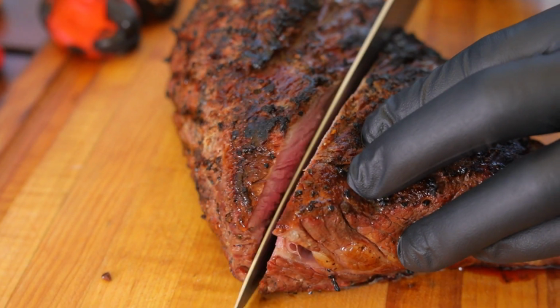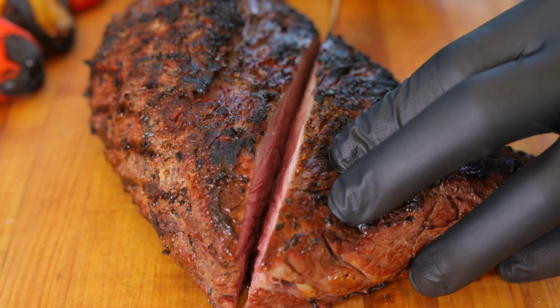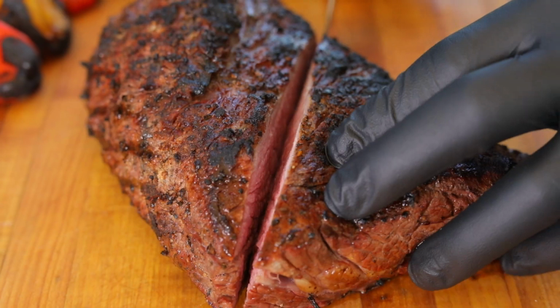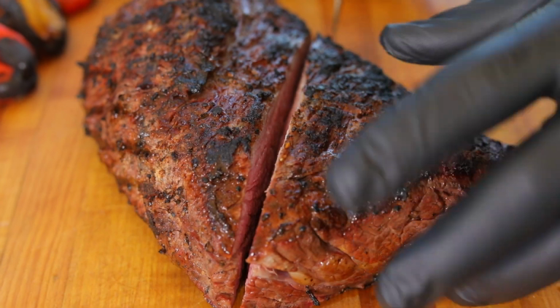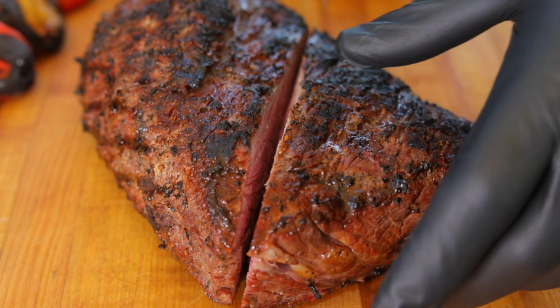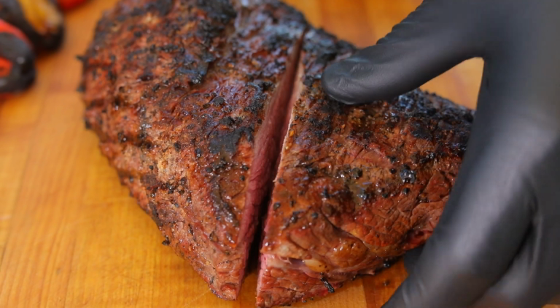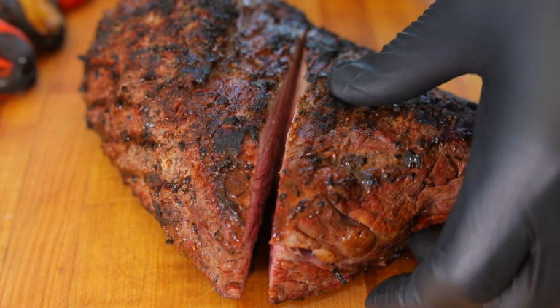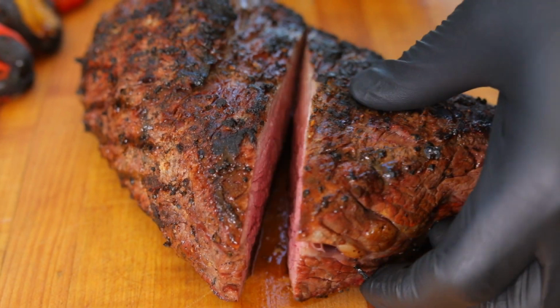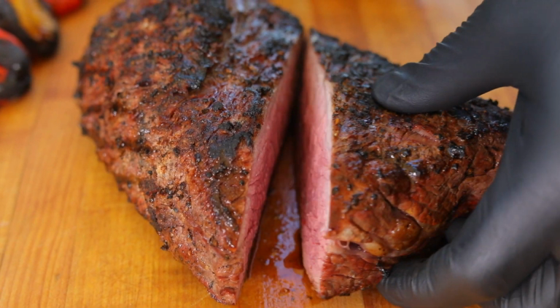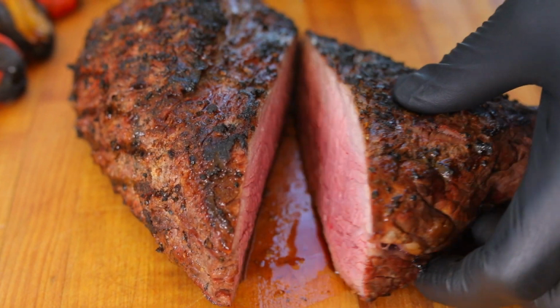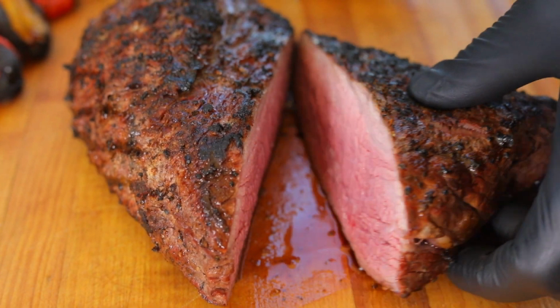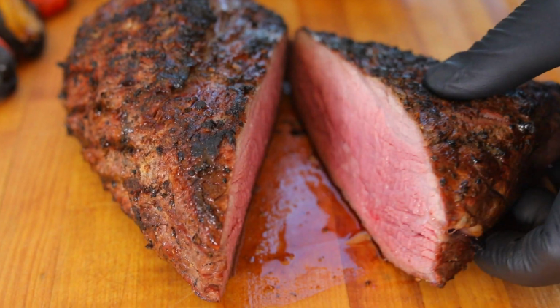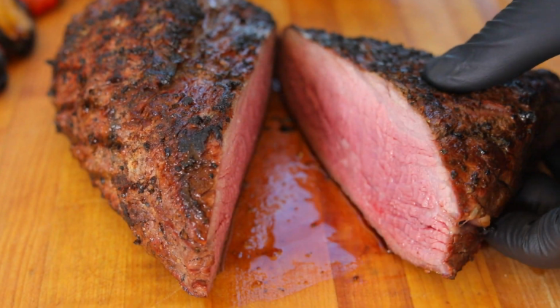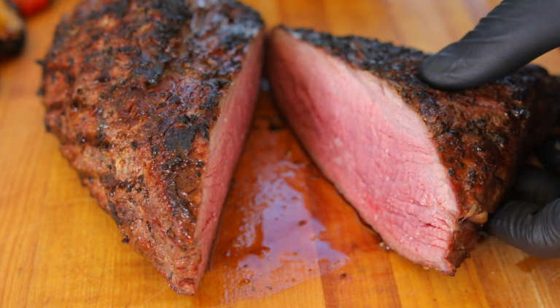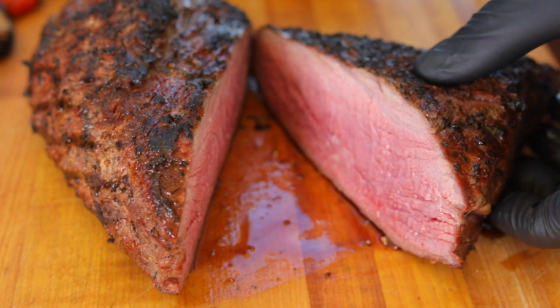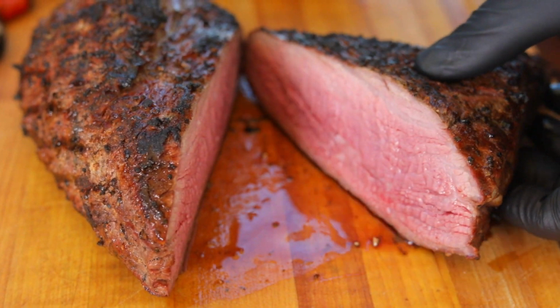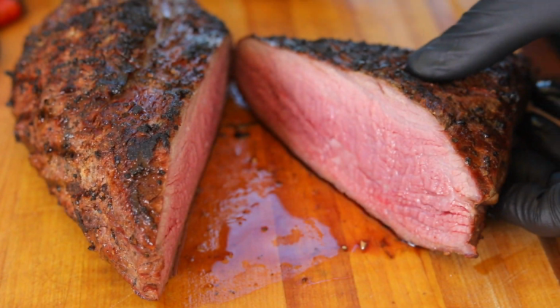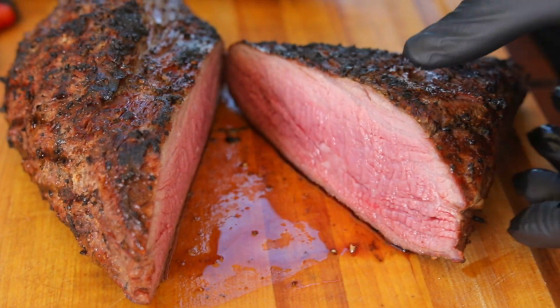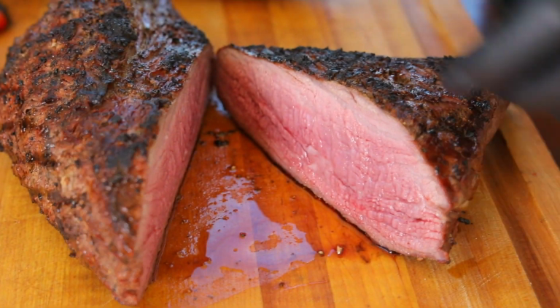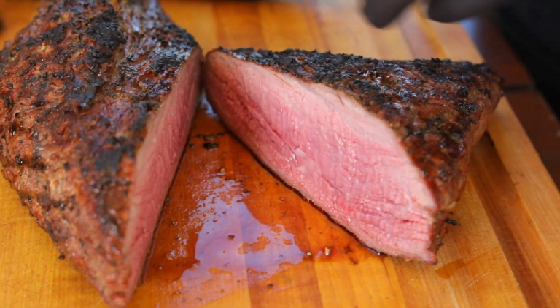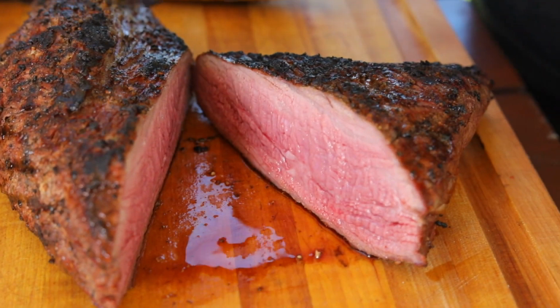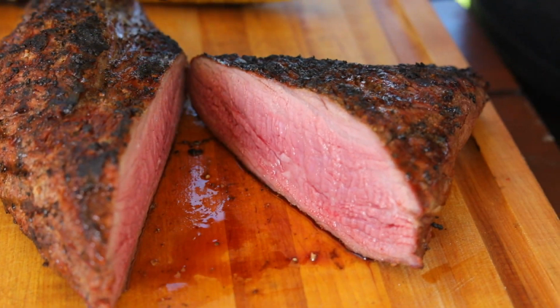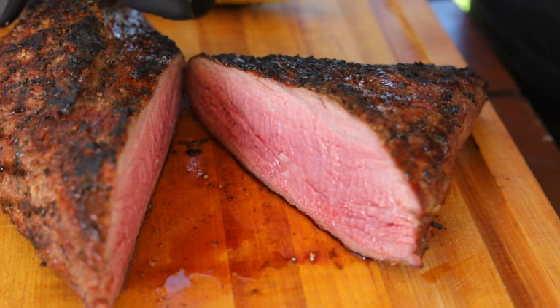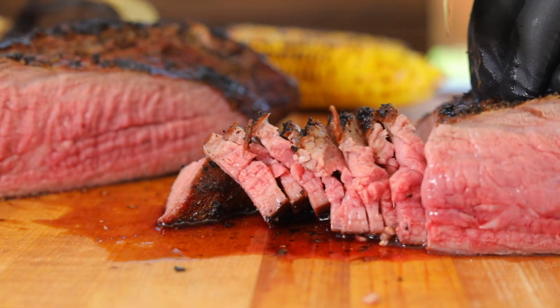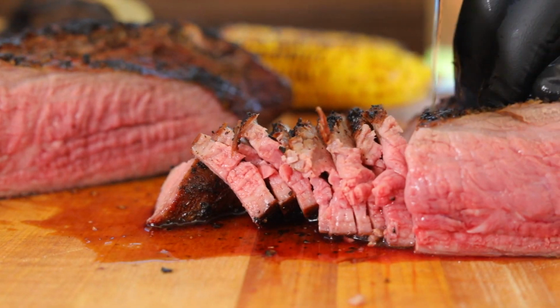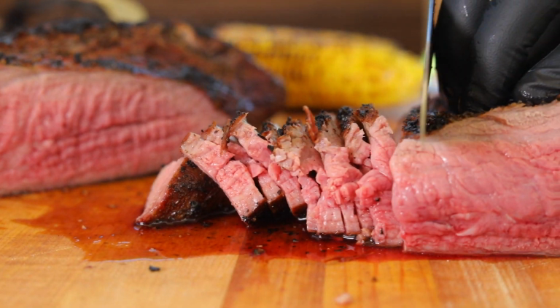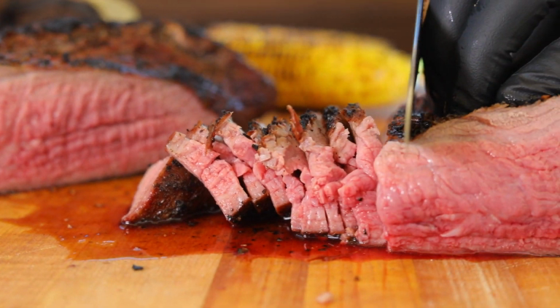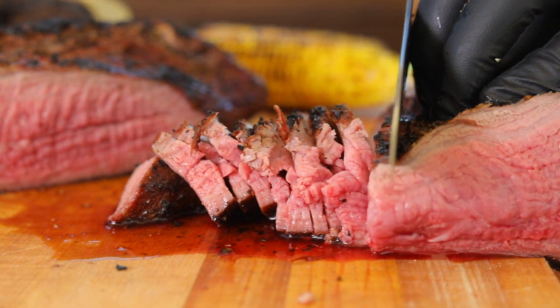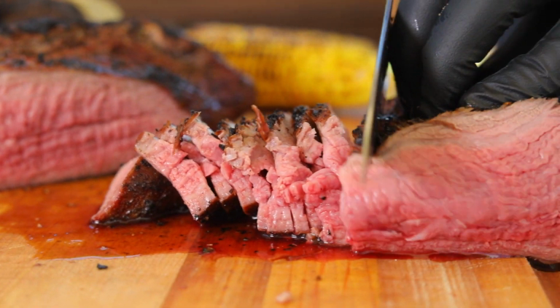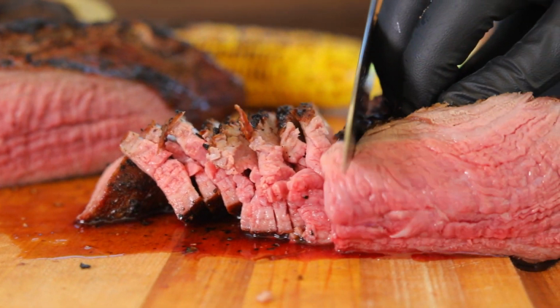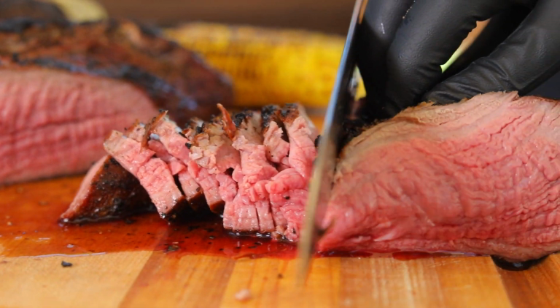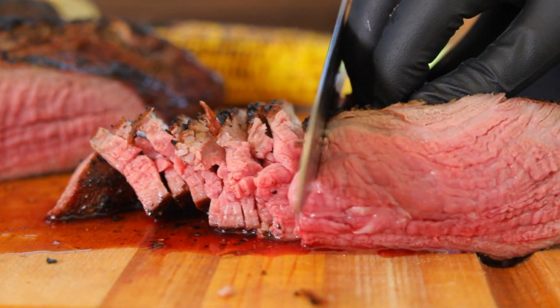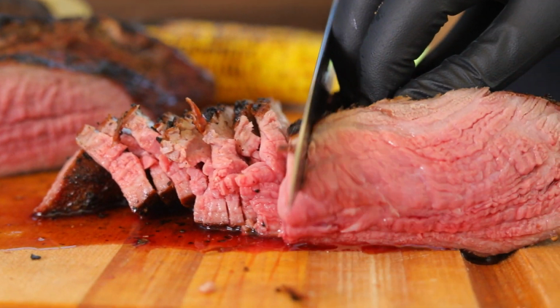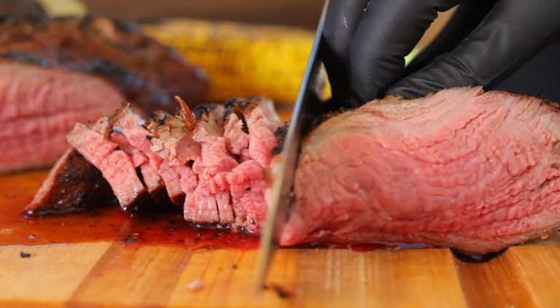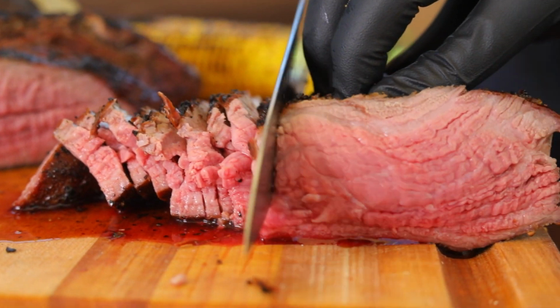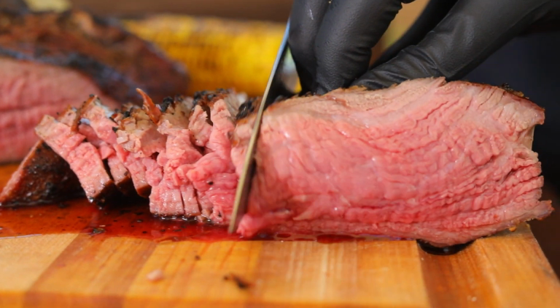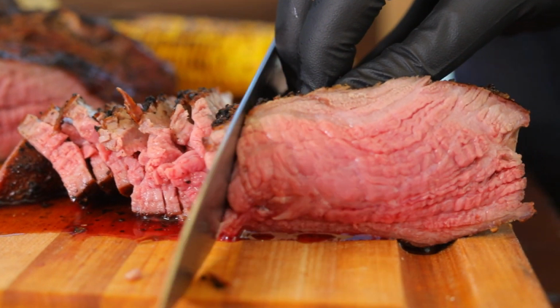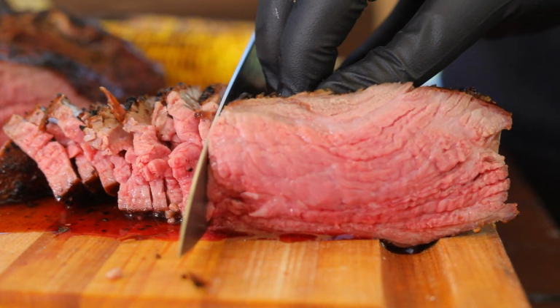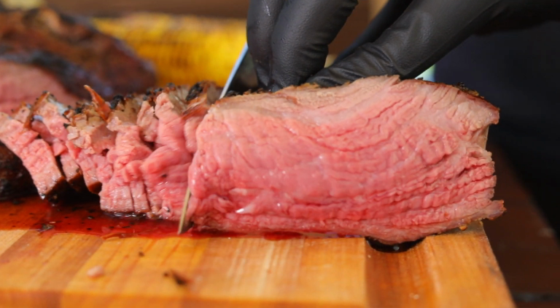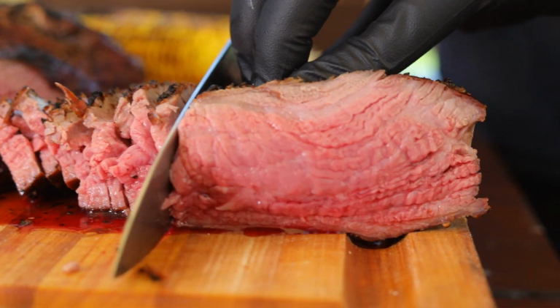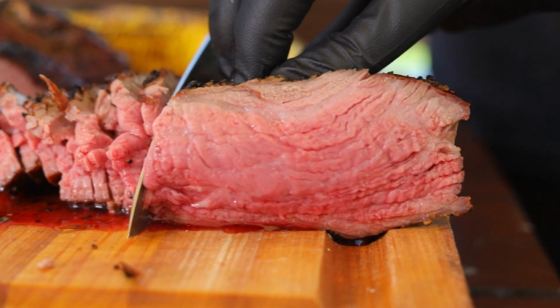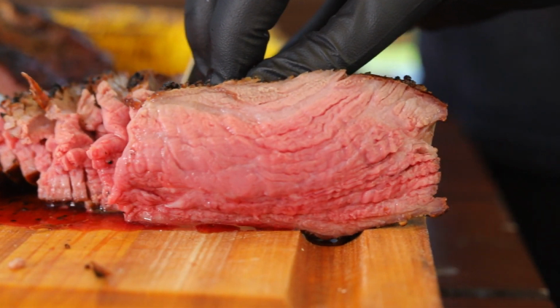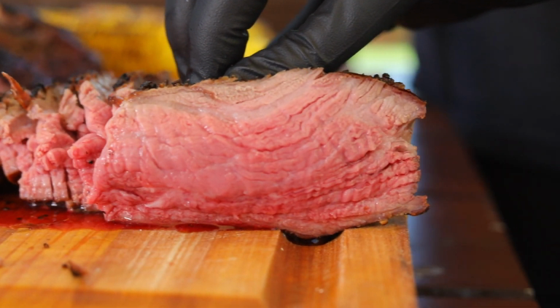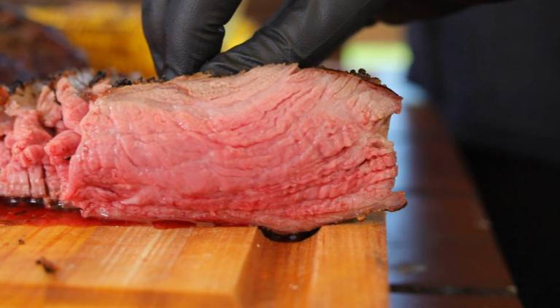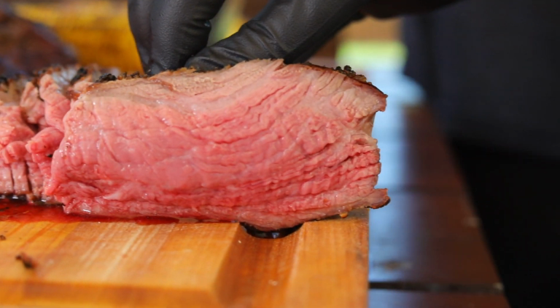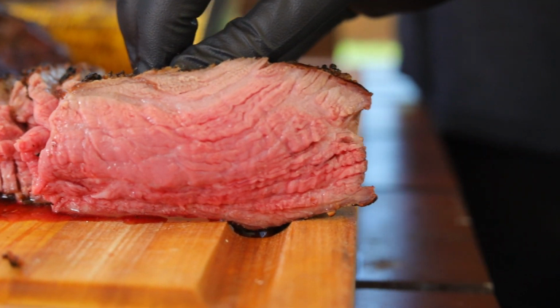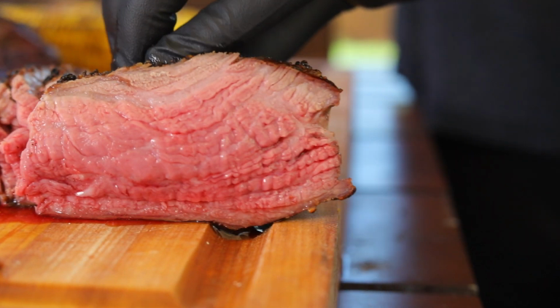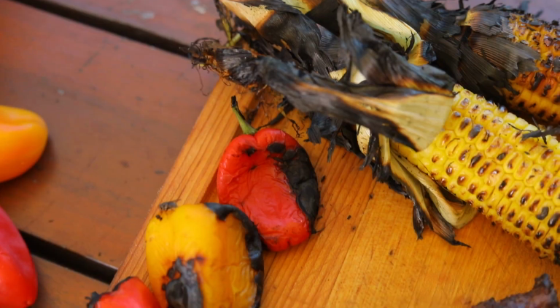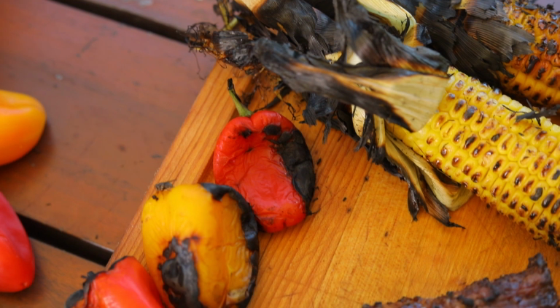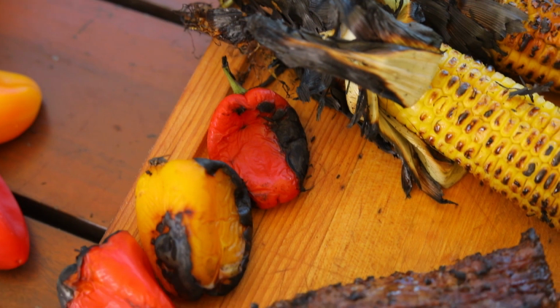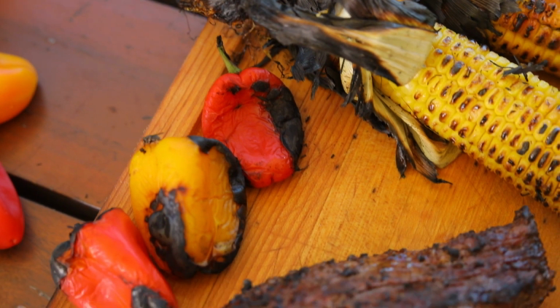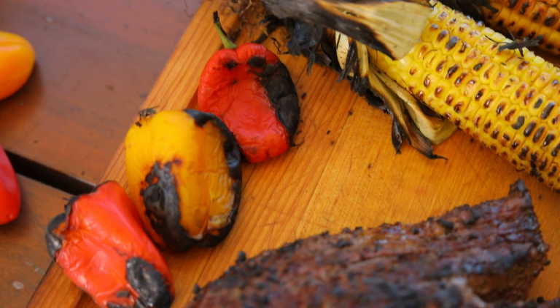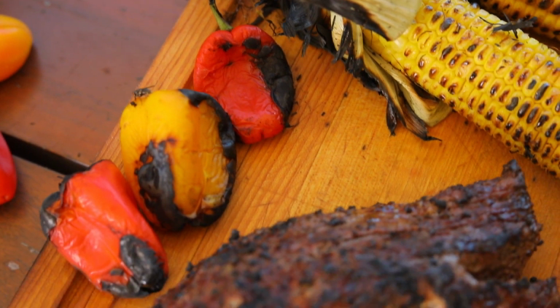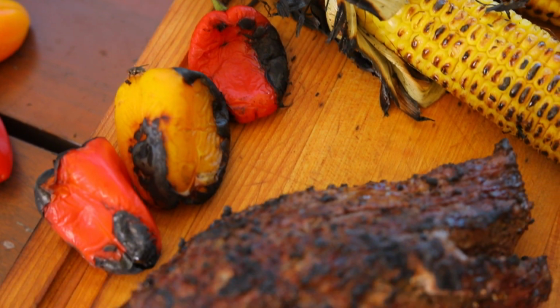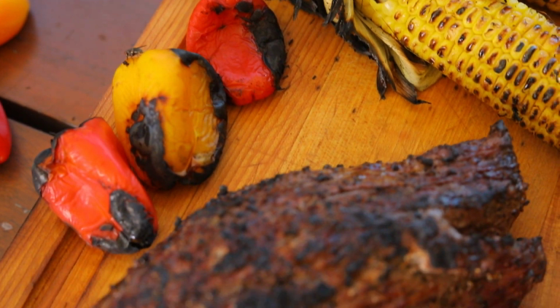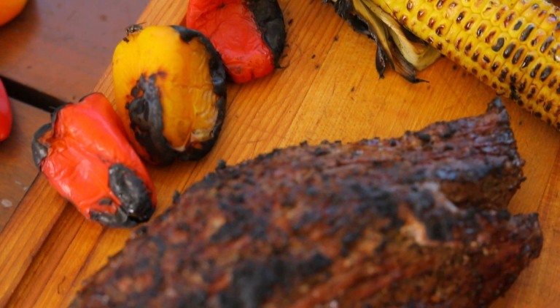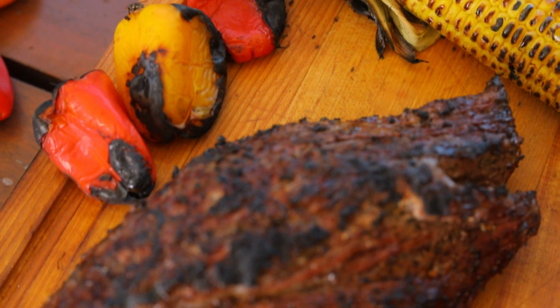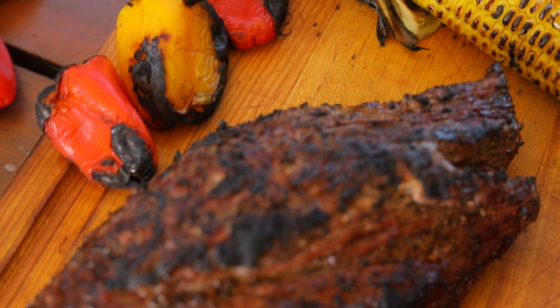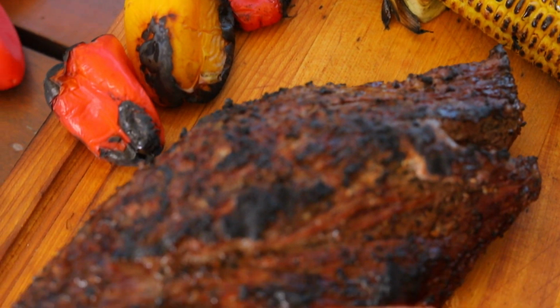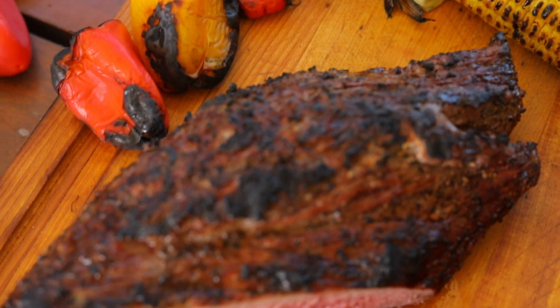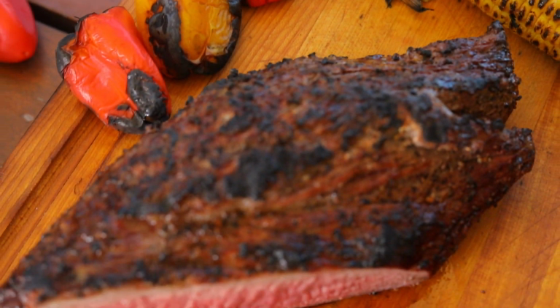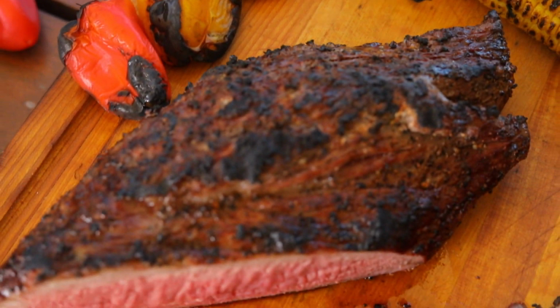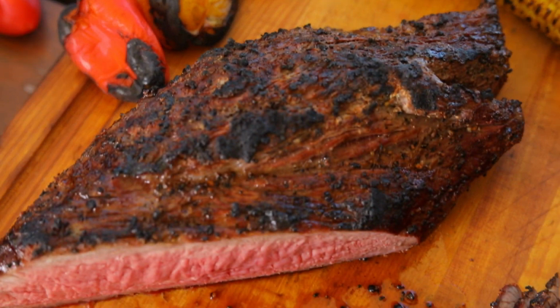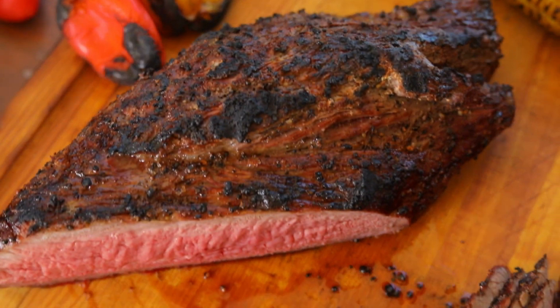Cut the tri-tip in half and then cut it against the grain in very thin slices. This way they come out super juicy and super tender.